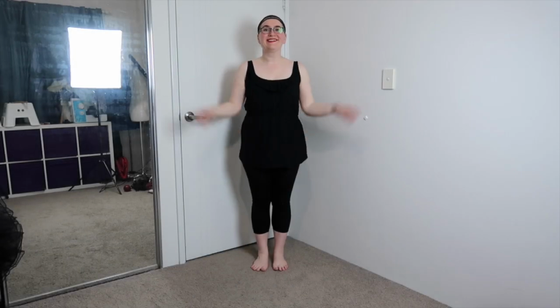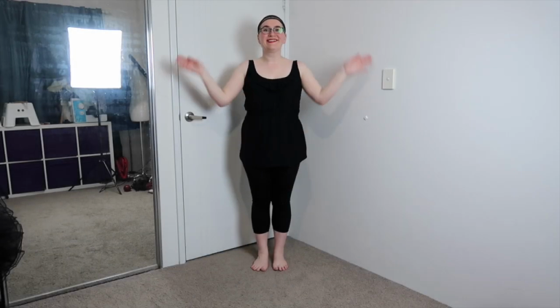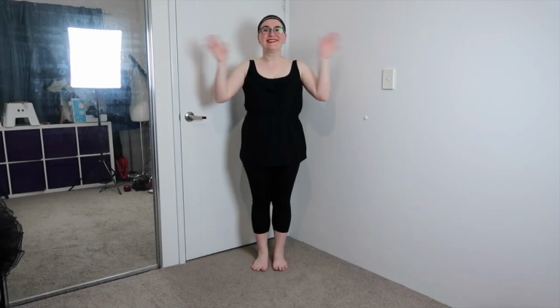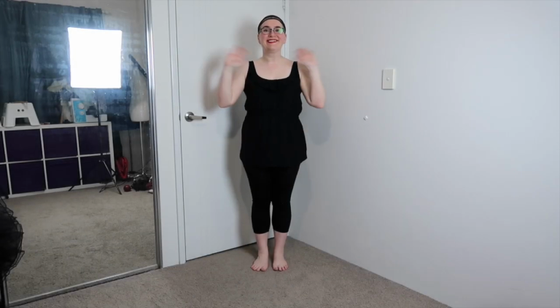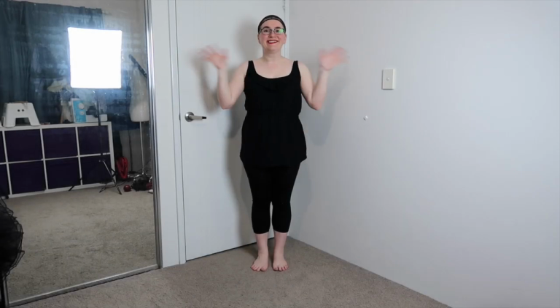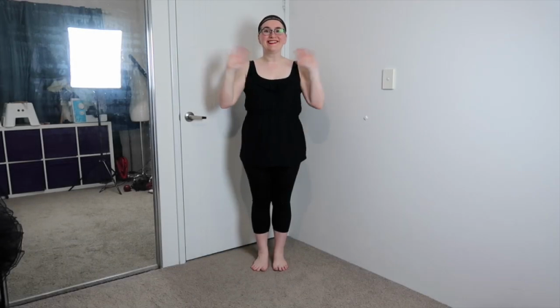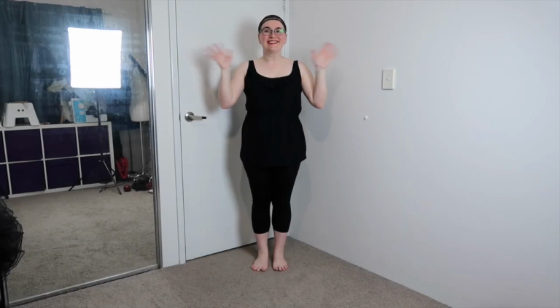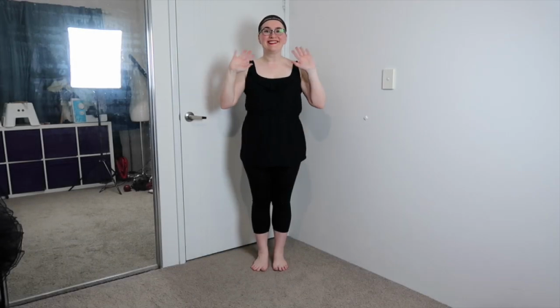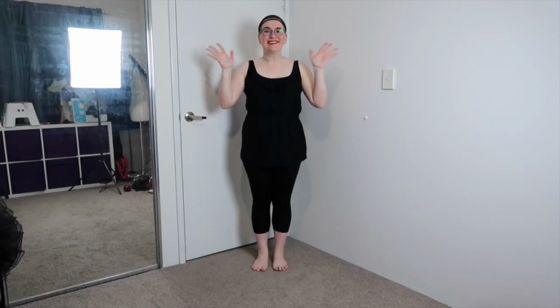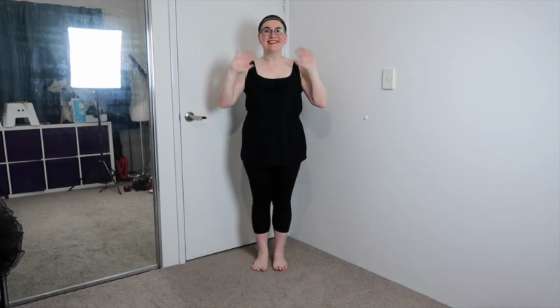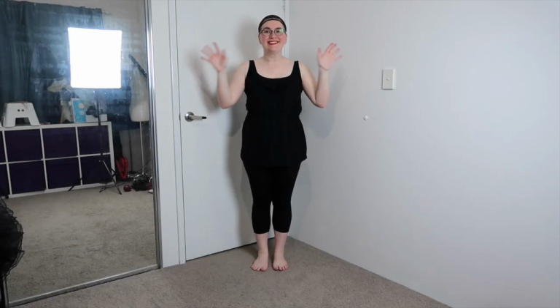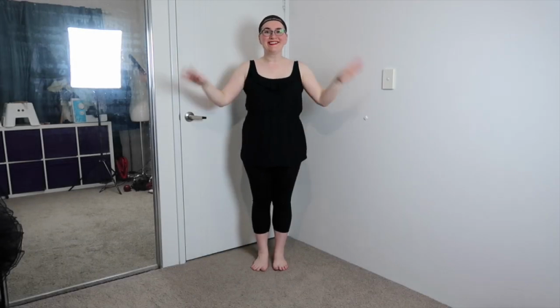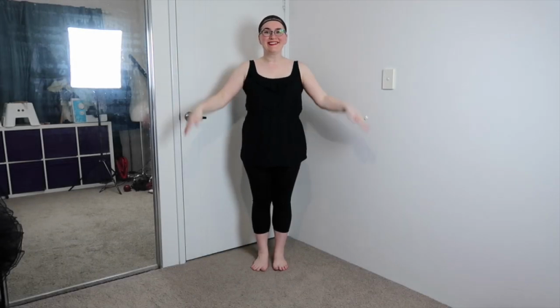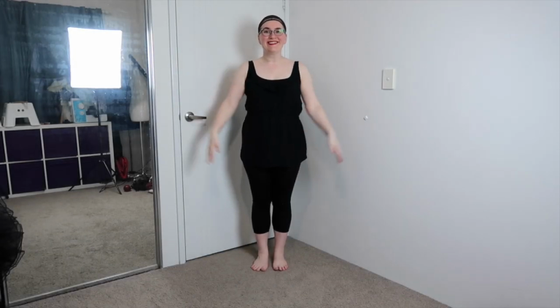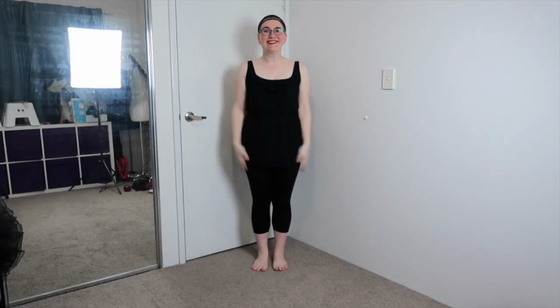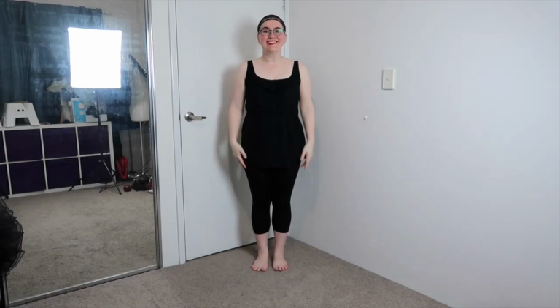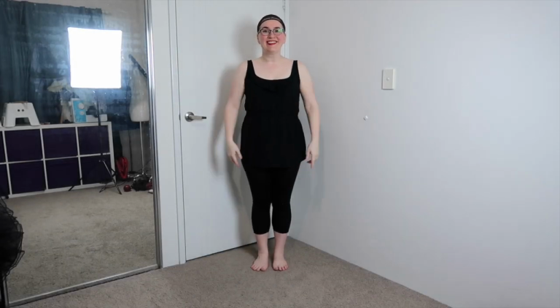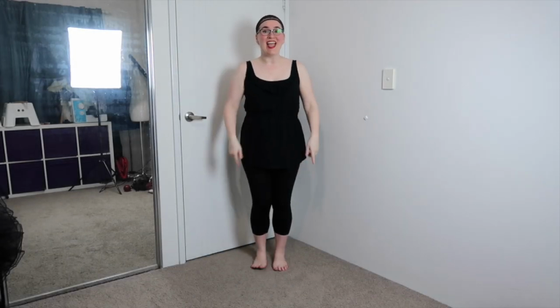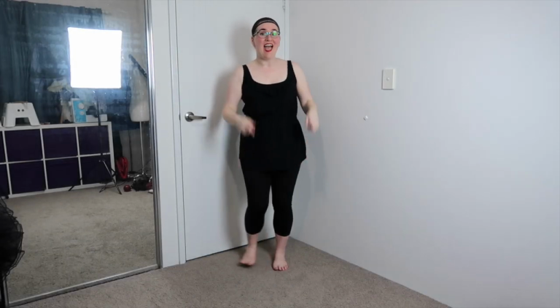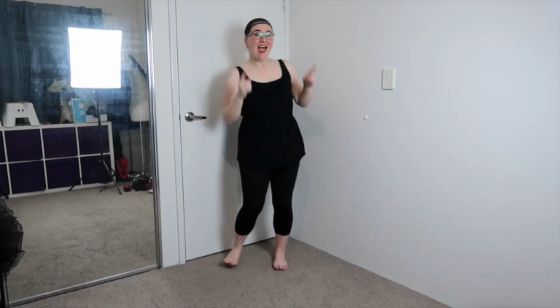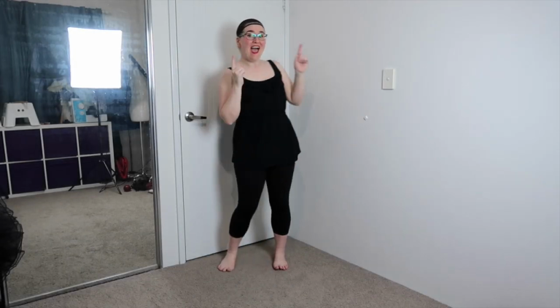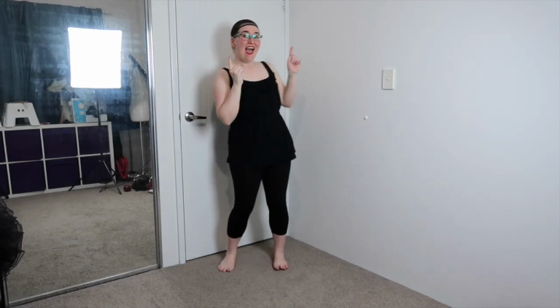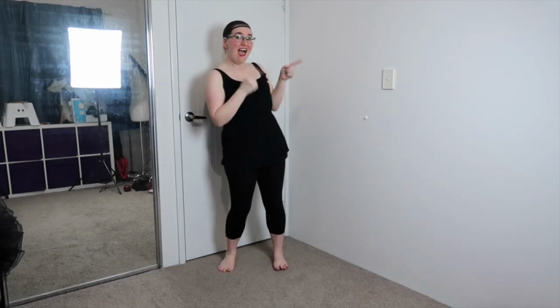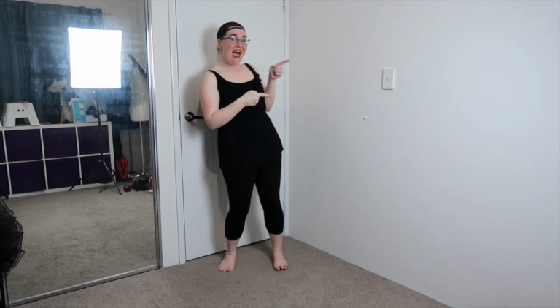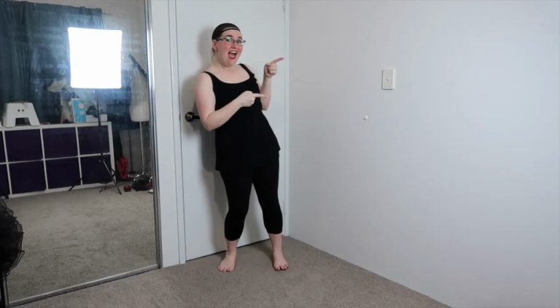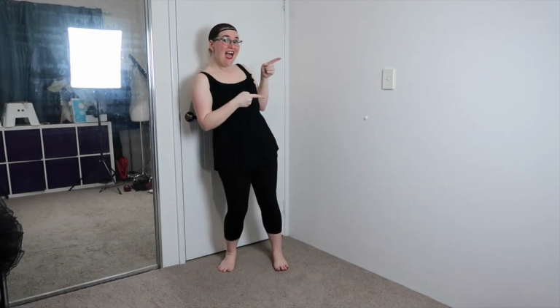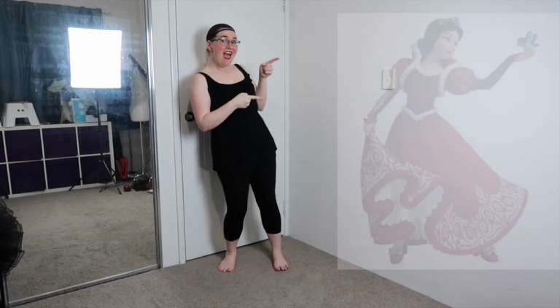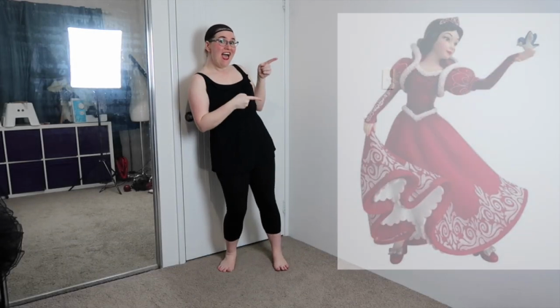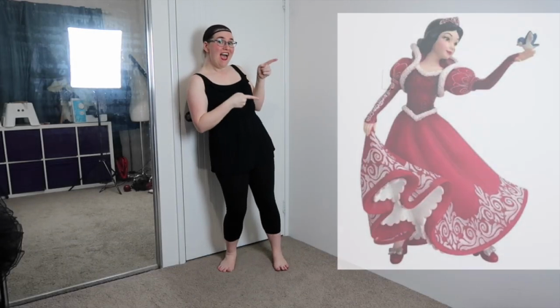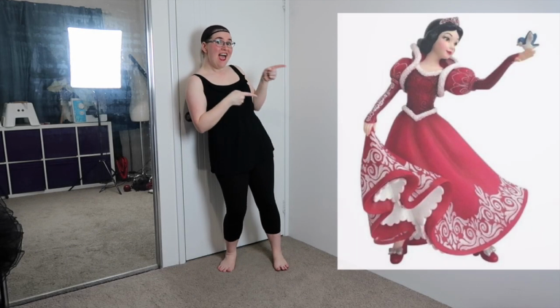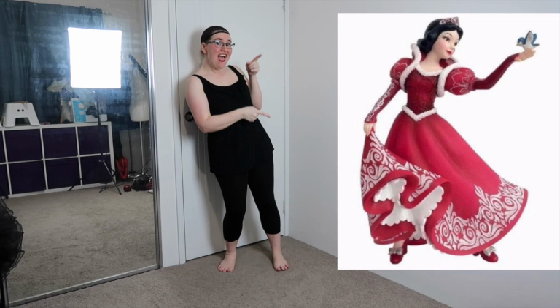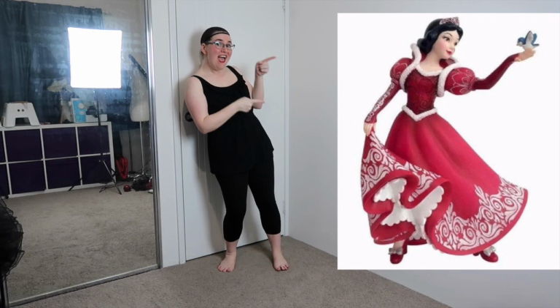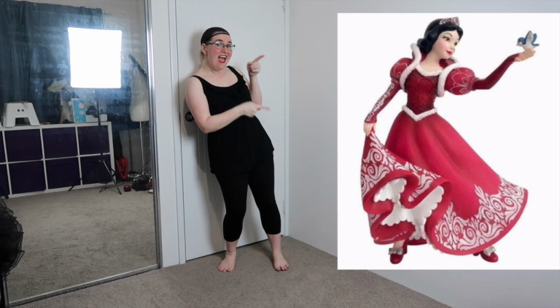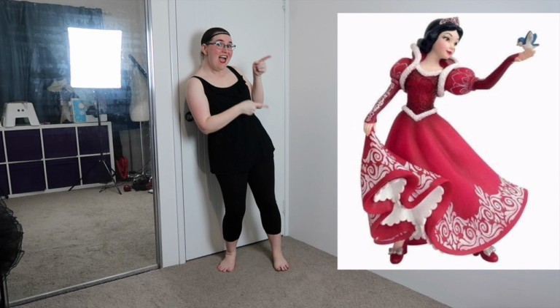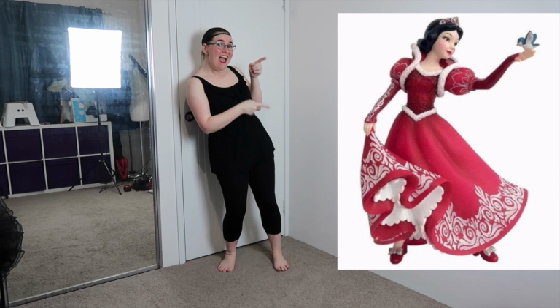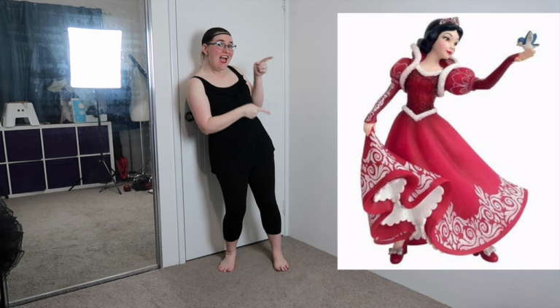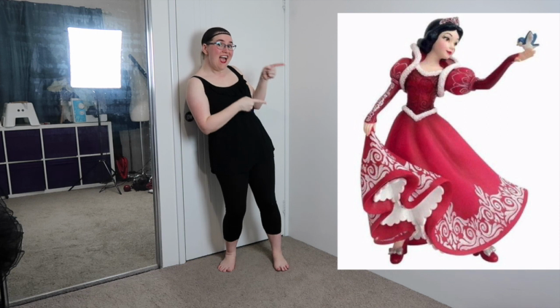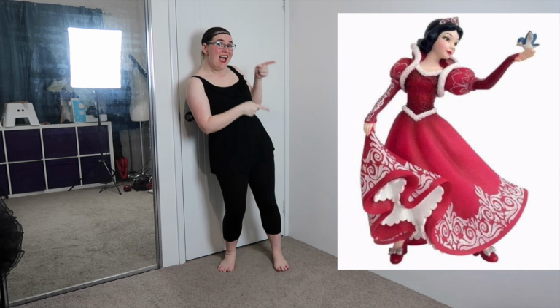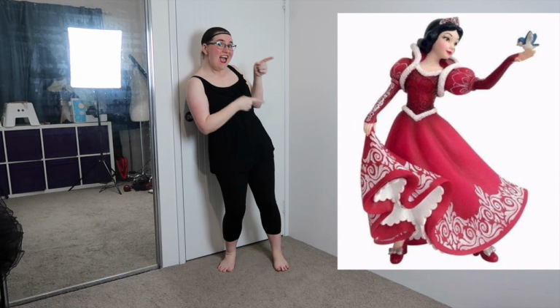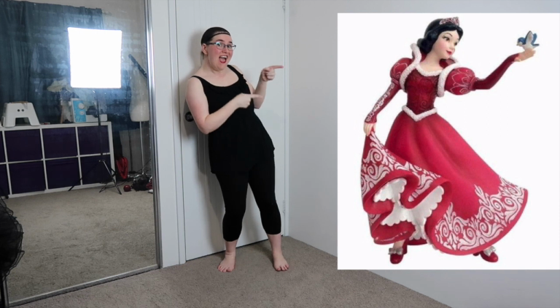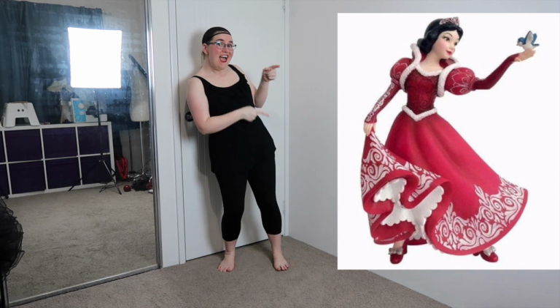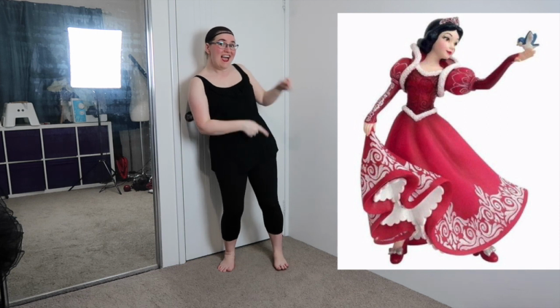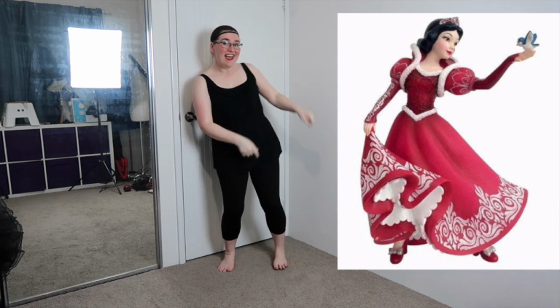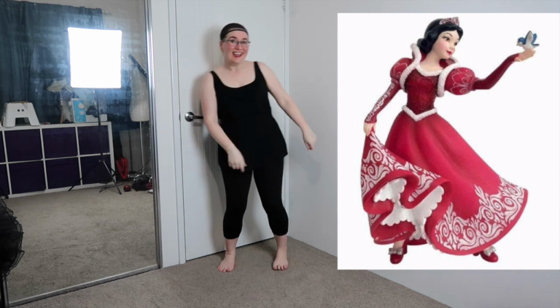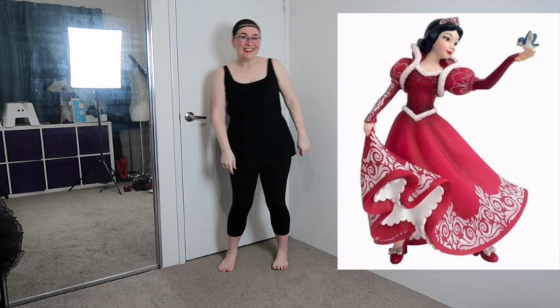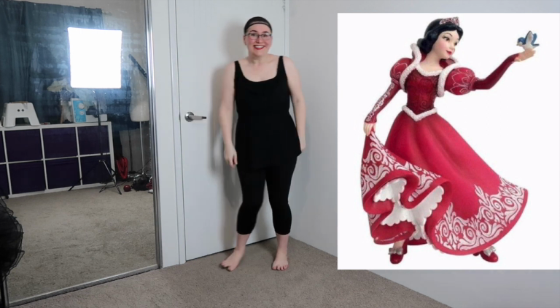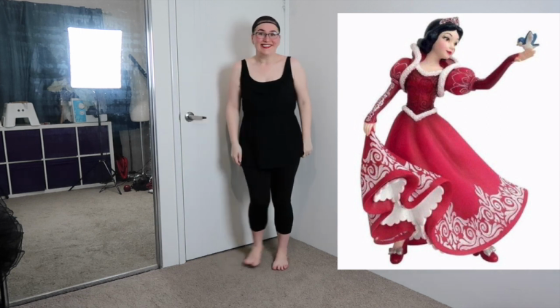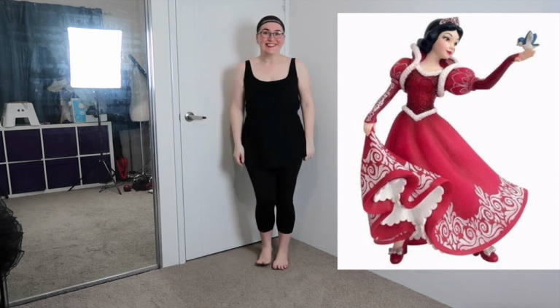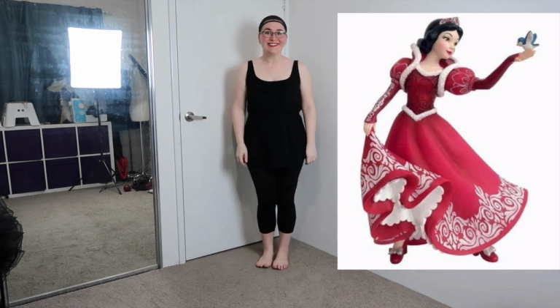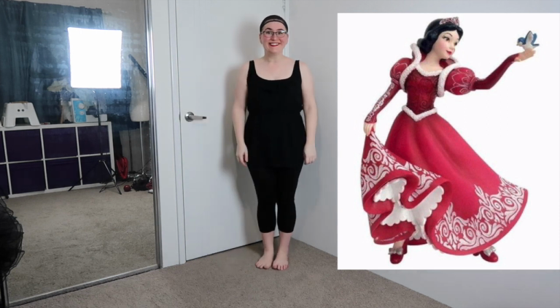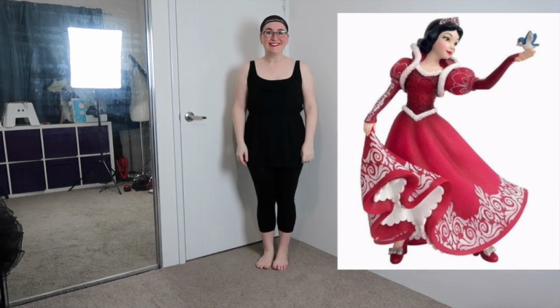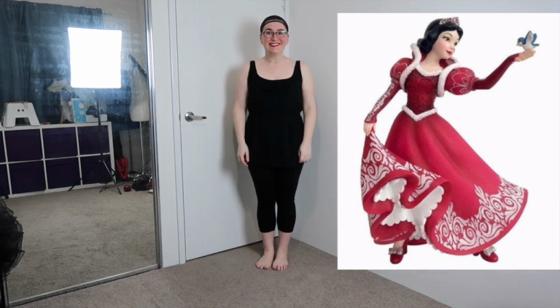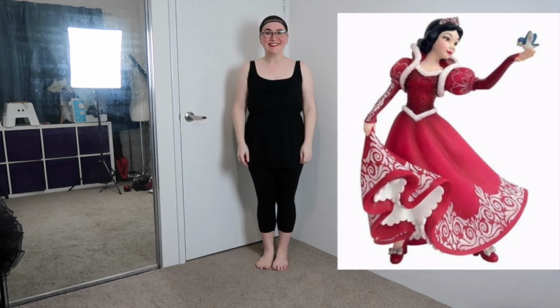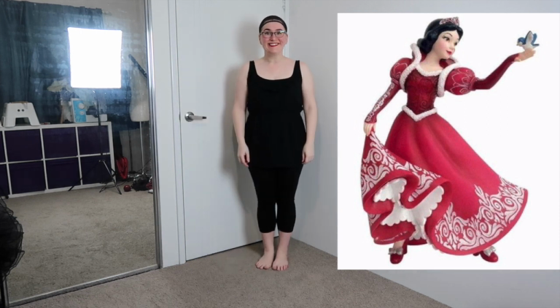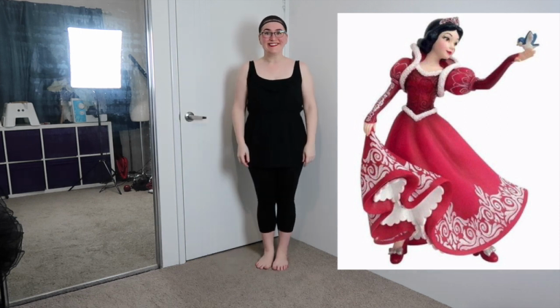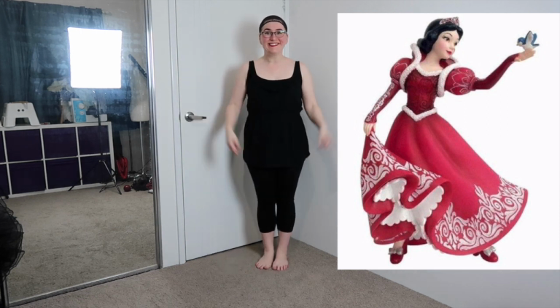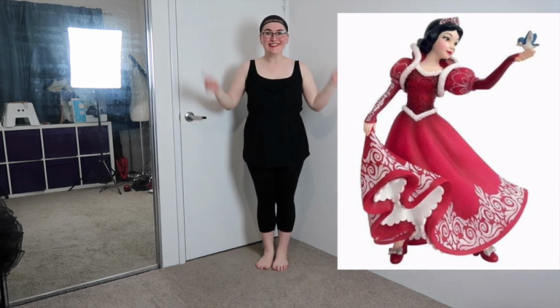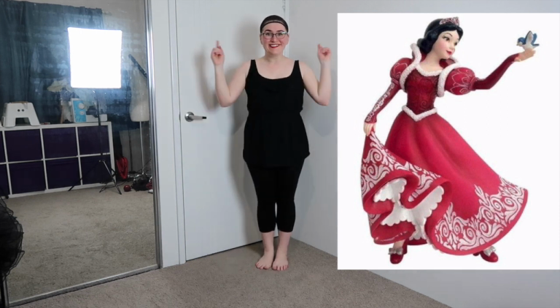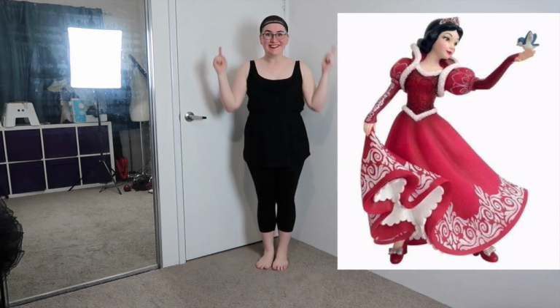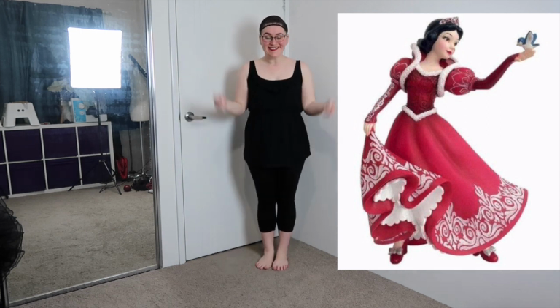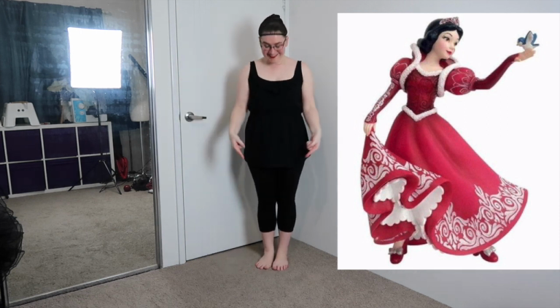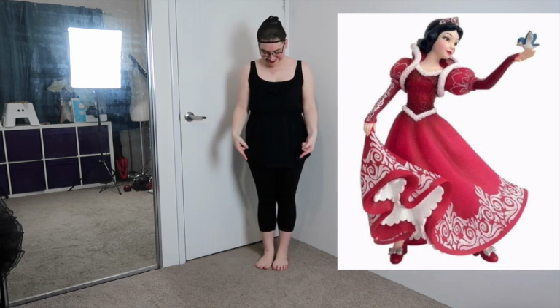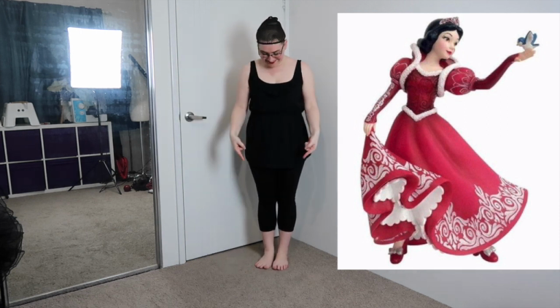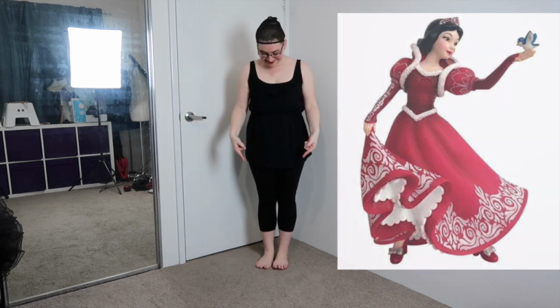G'day and welcome to another Get Ready With Me, this time Snow White in her Christmas dress which is based off this porcelain statue.